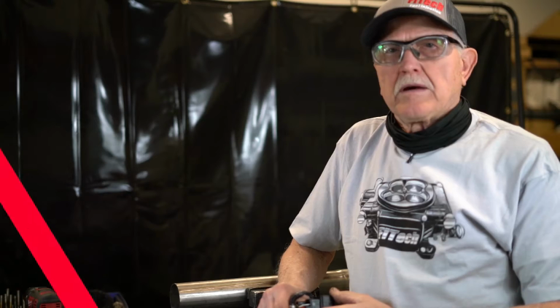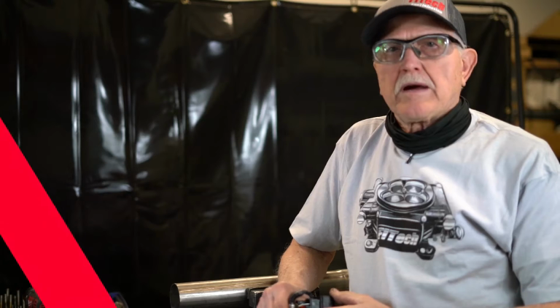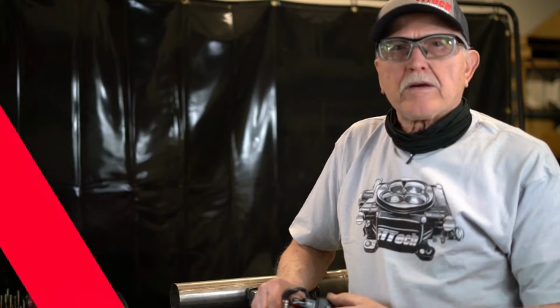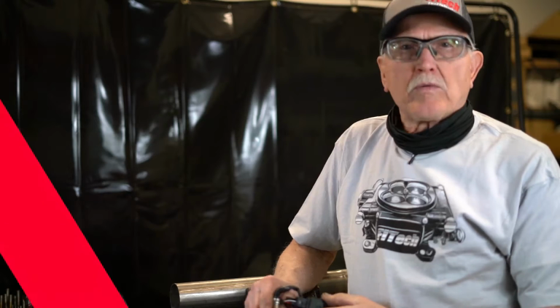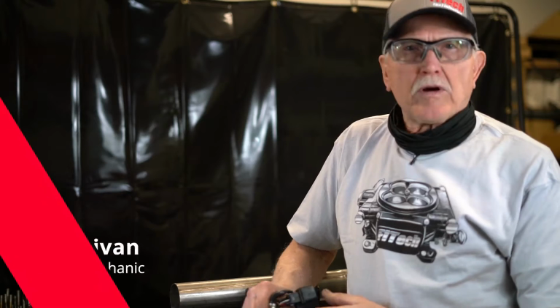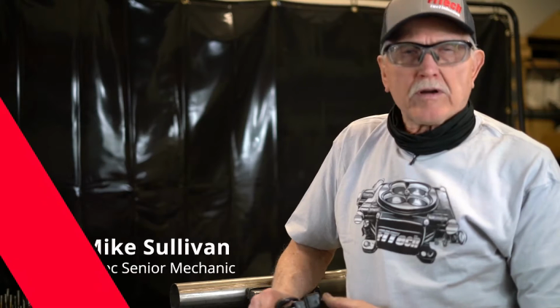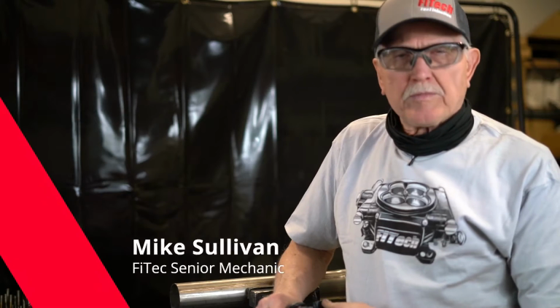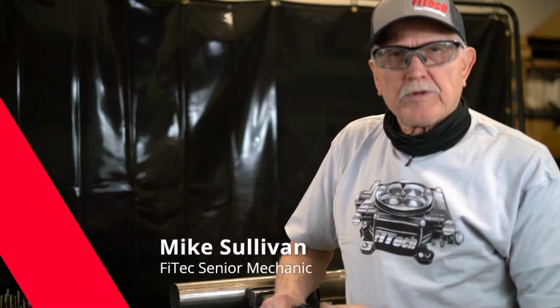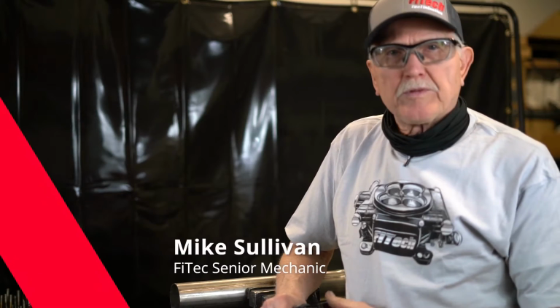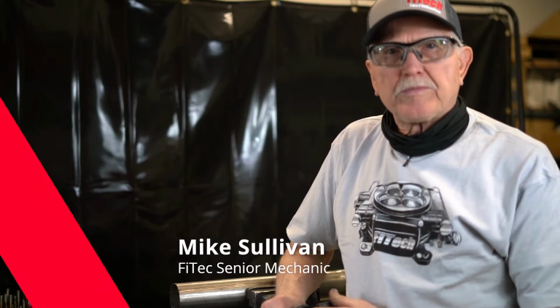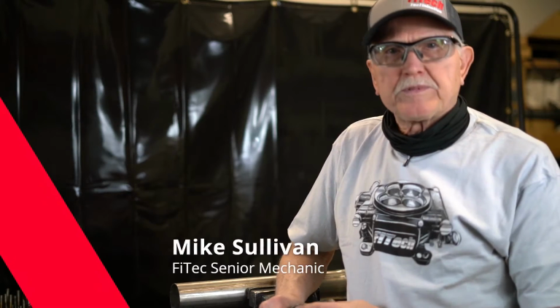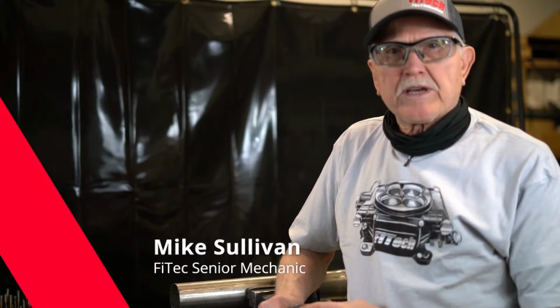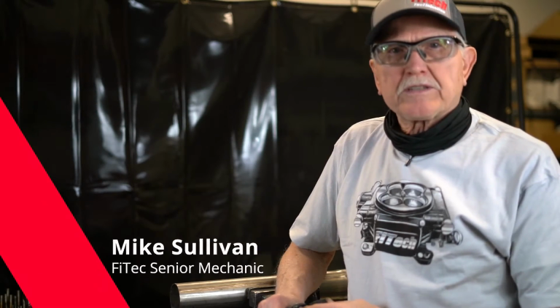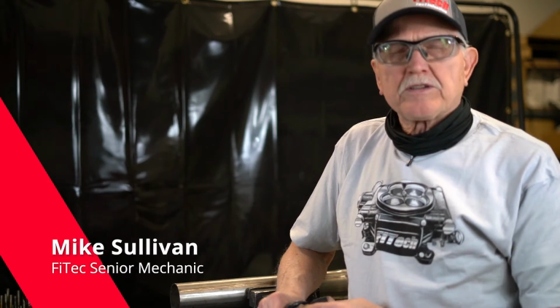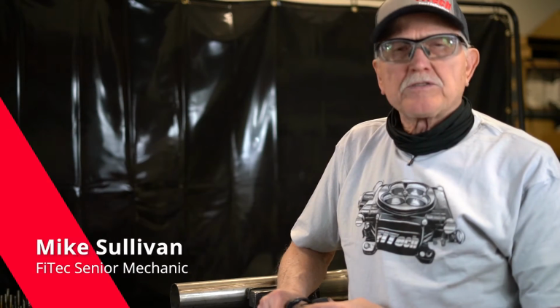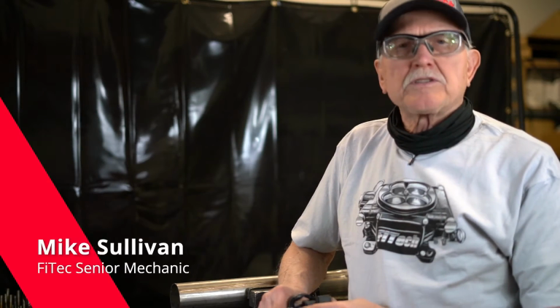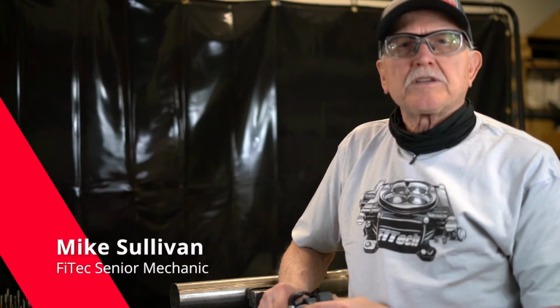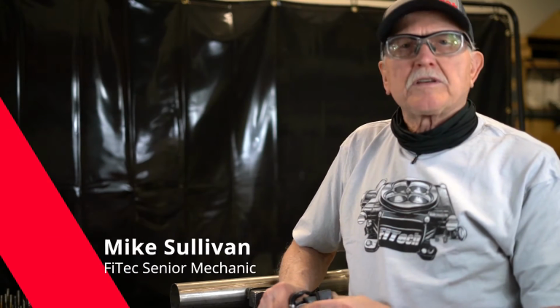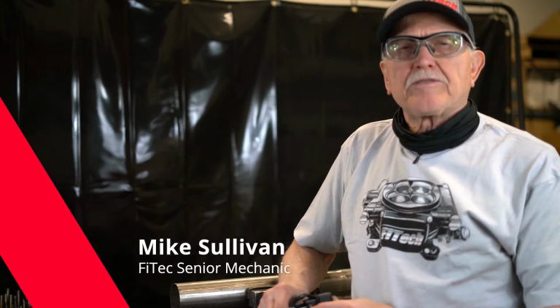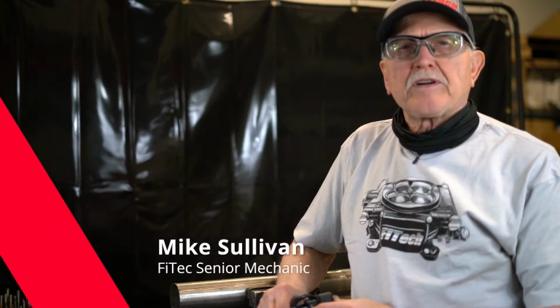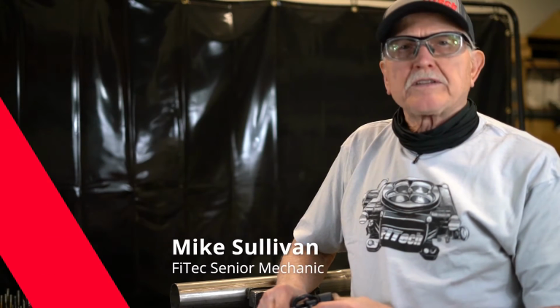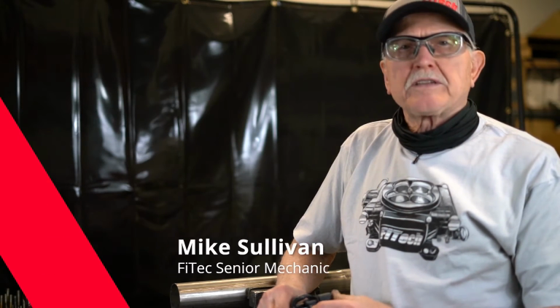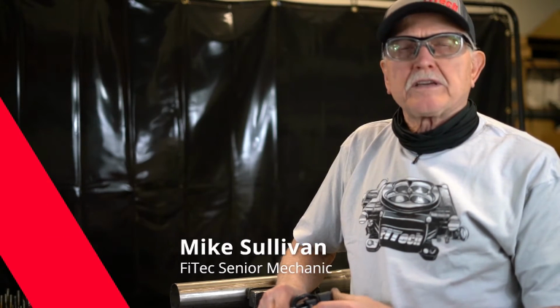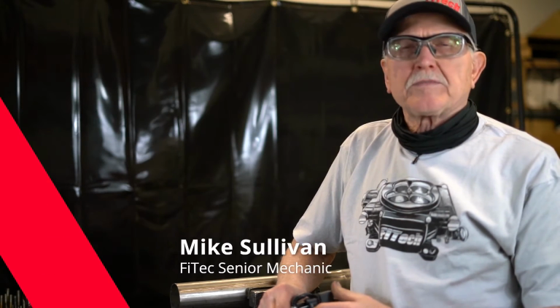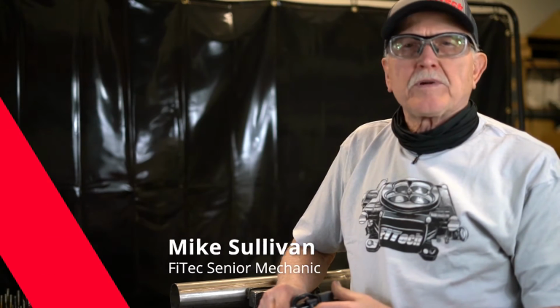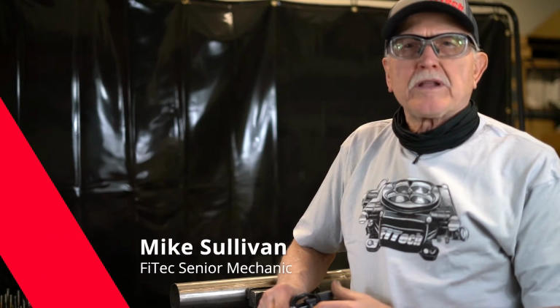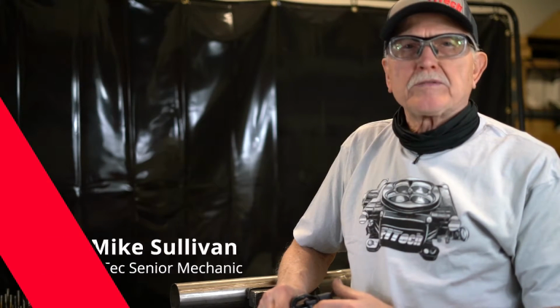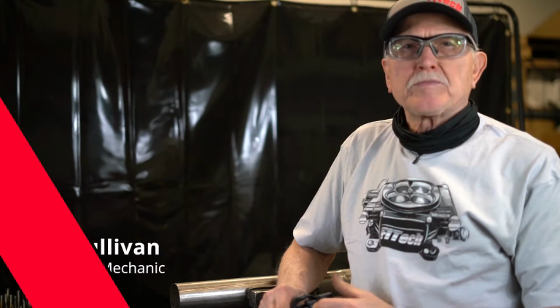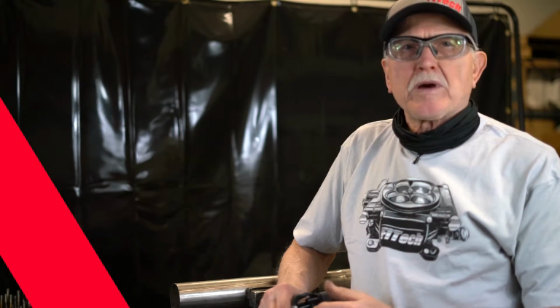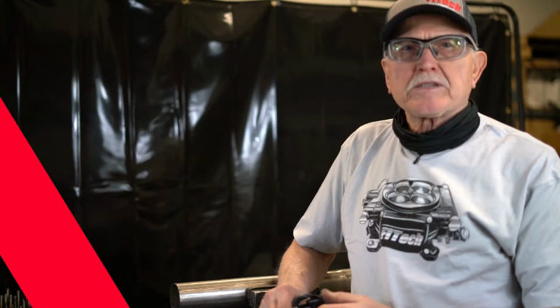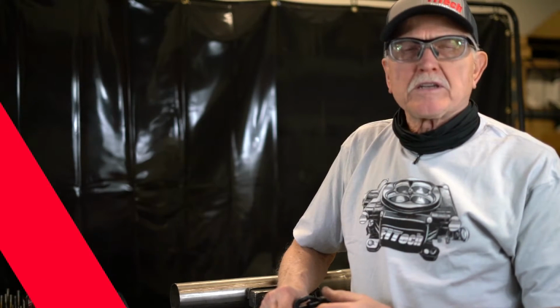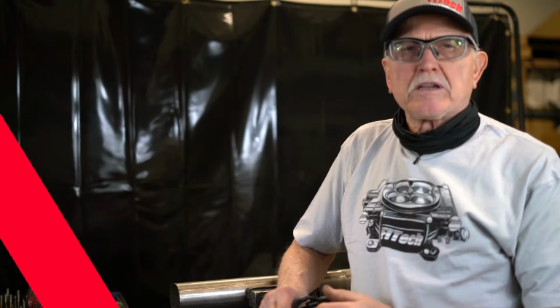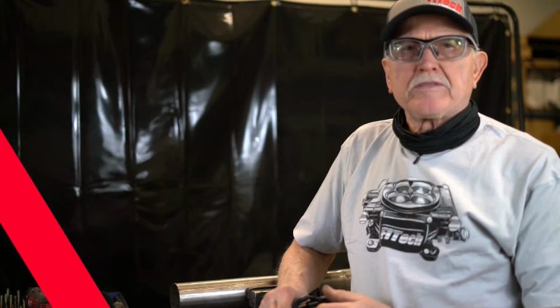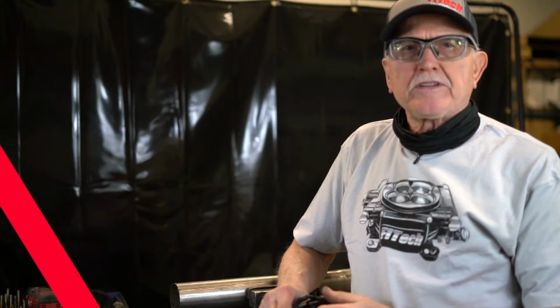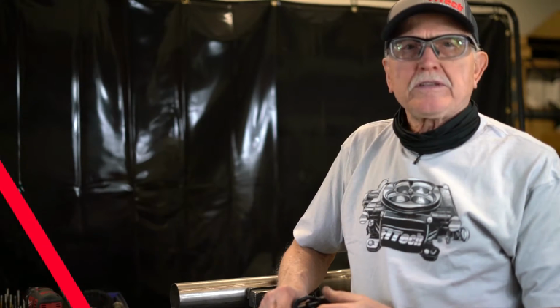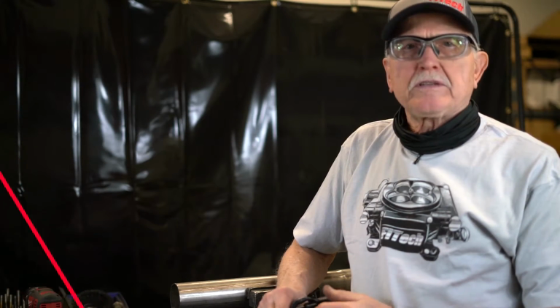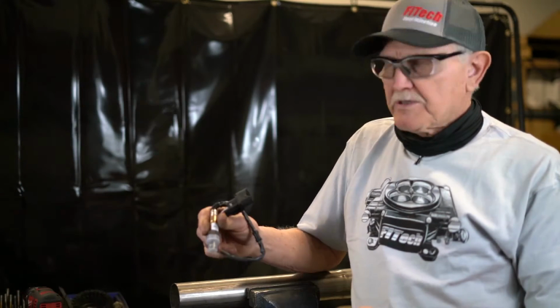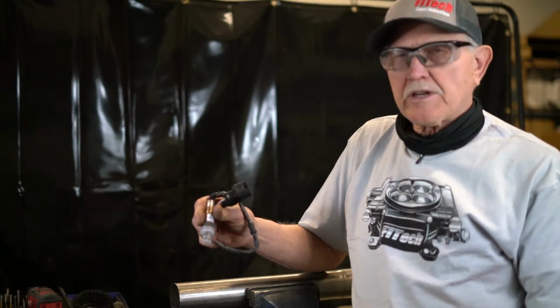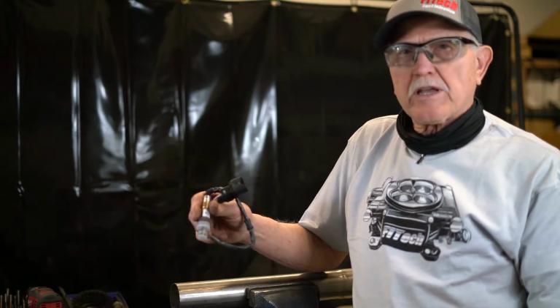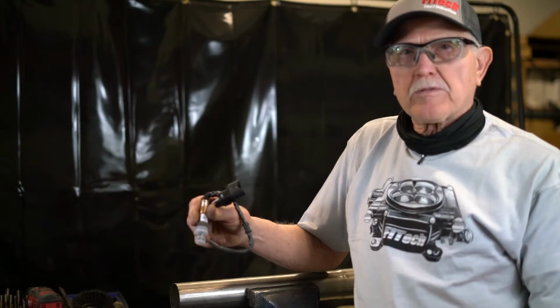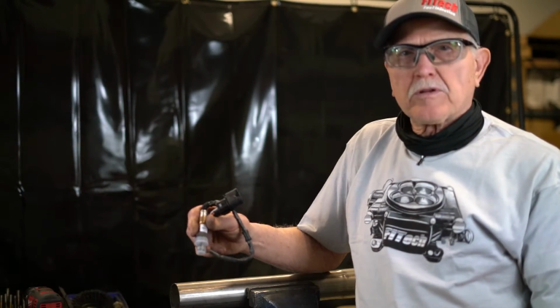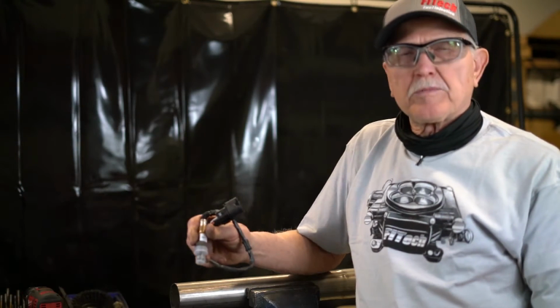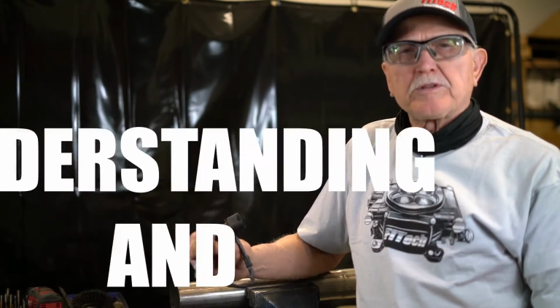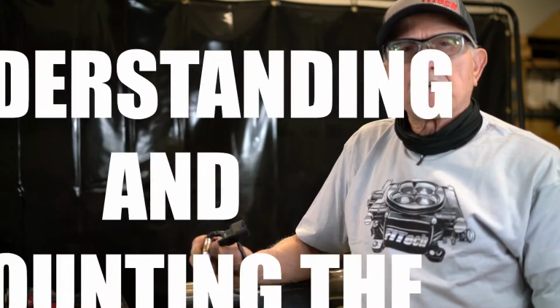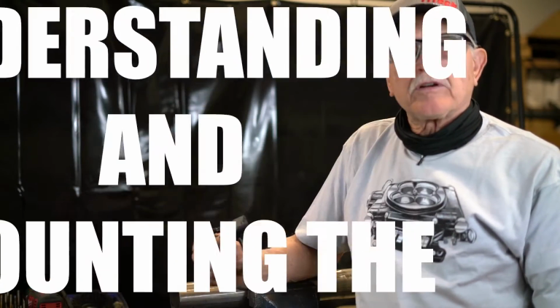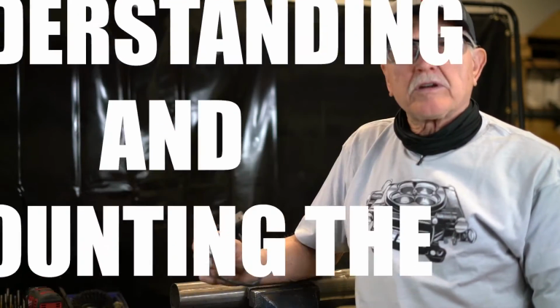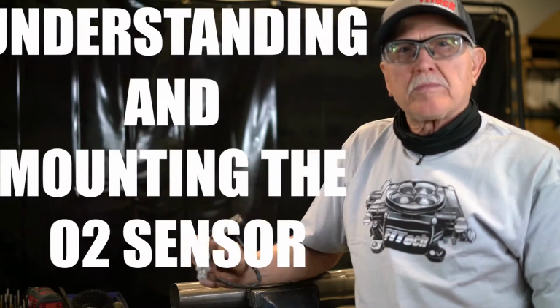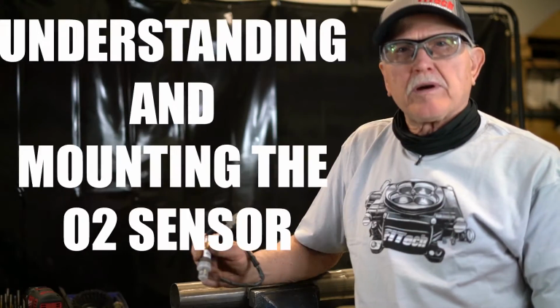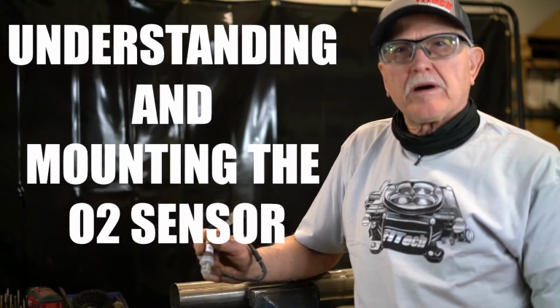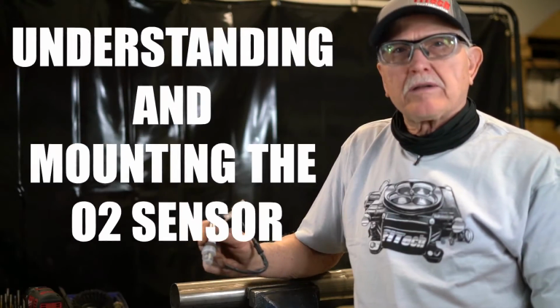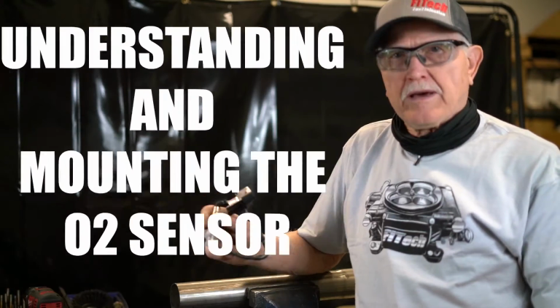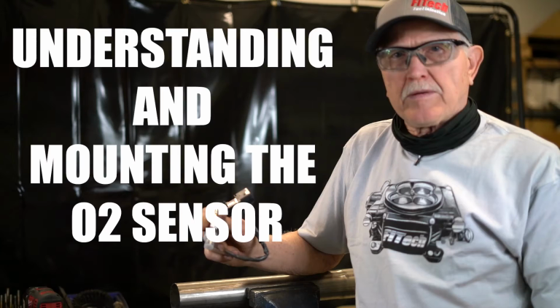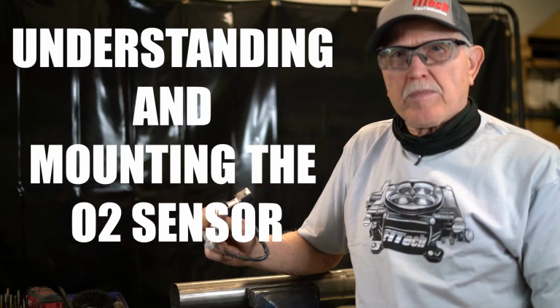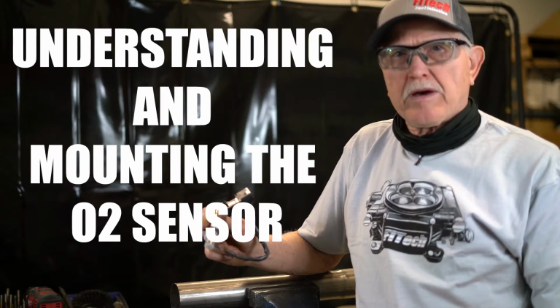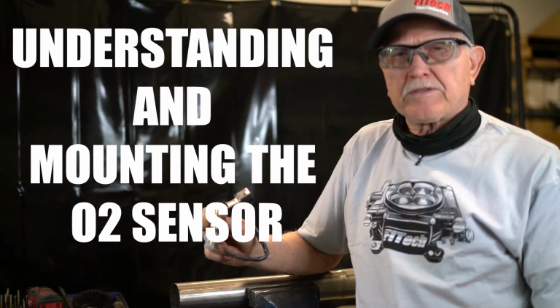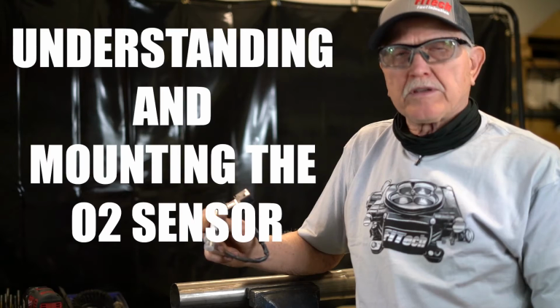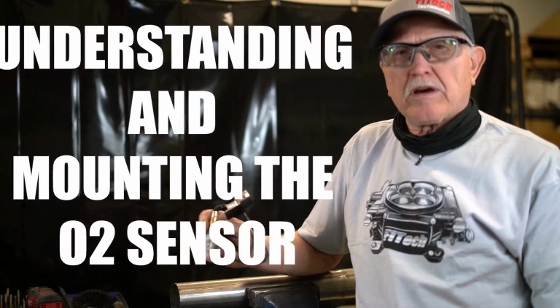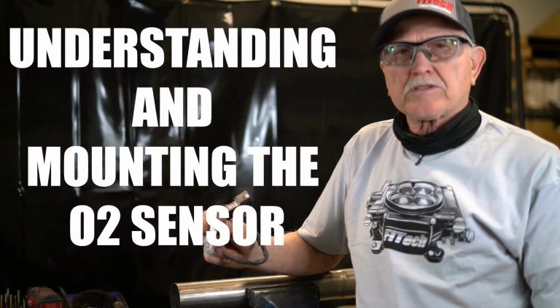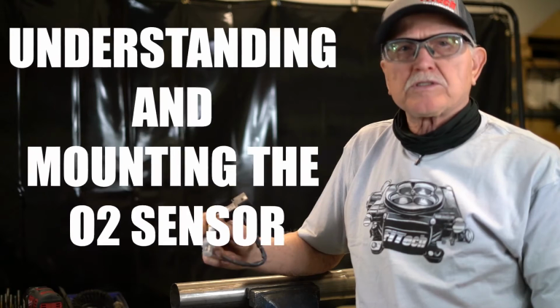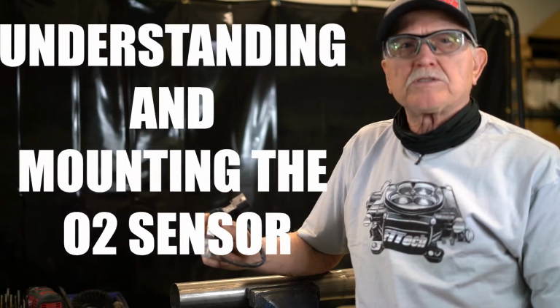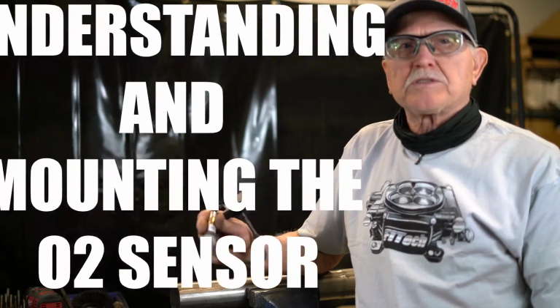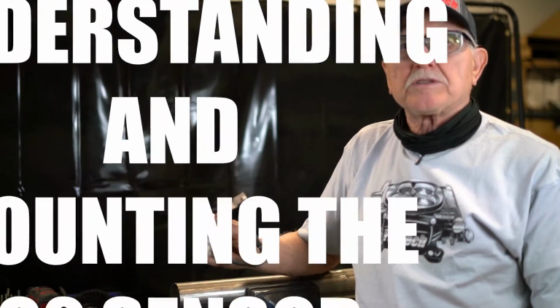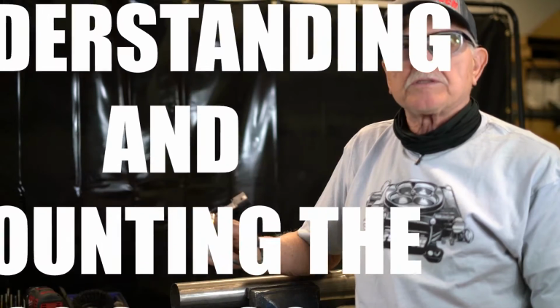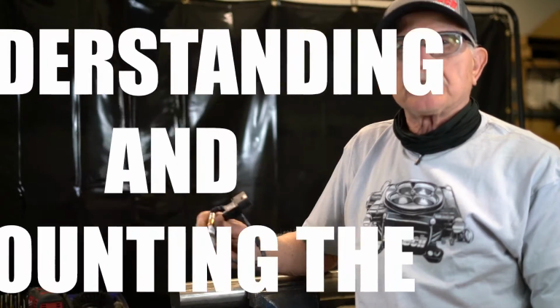Hi, and welcome to Tech Tuesday at Phytek. My name is Mike Sullivan. Today we're going to be talking about how to mount the oxygen sensor.